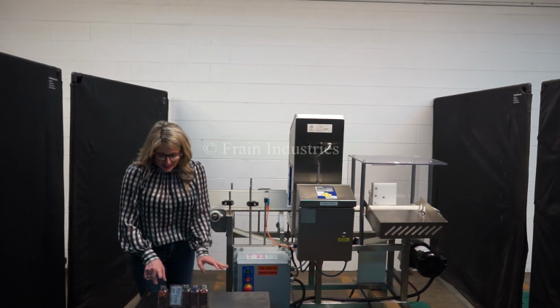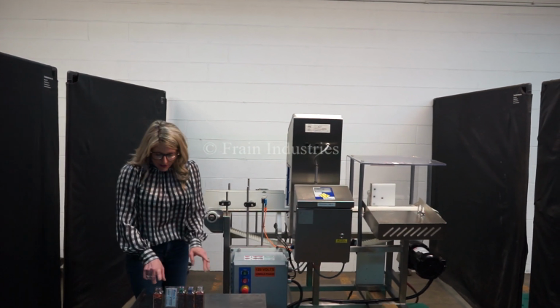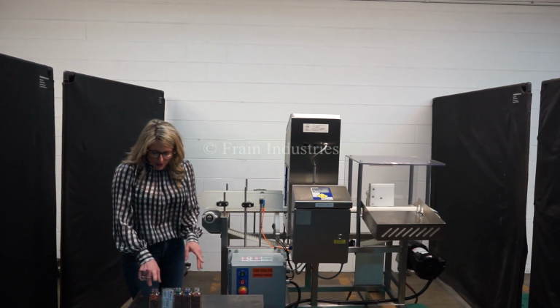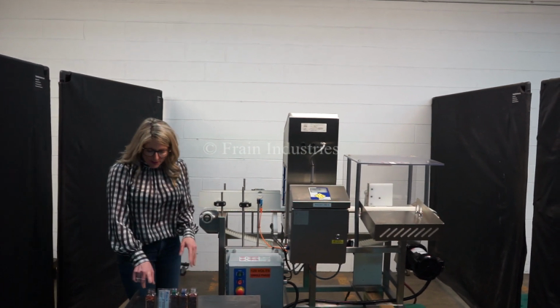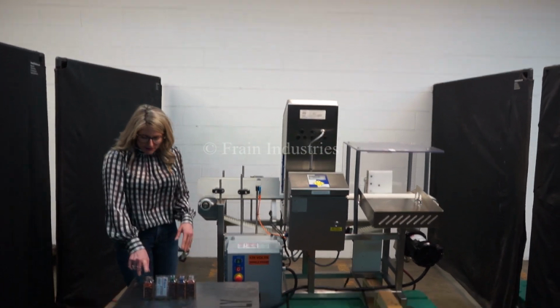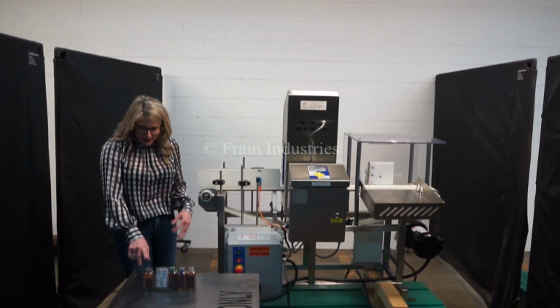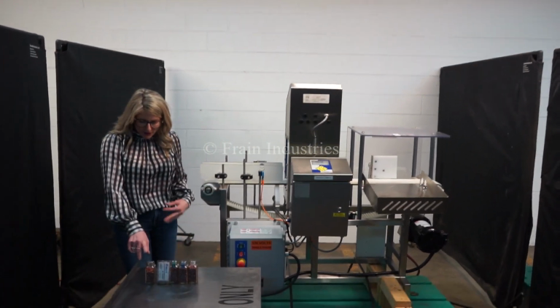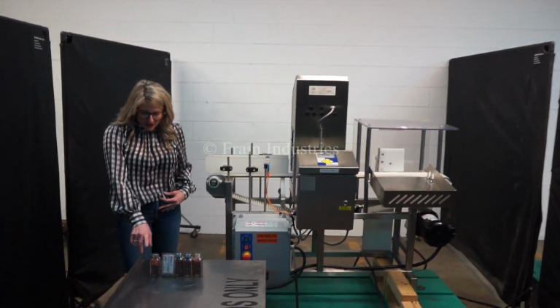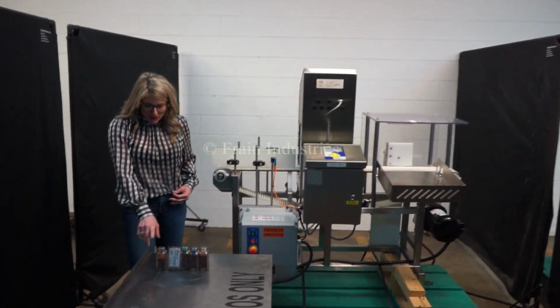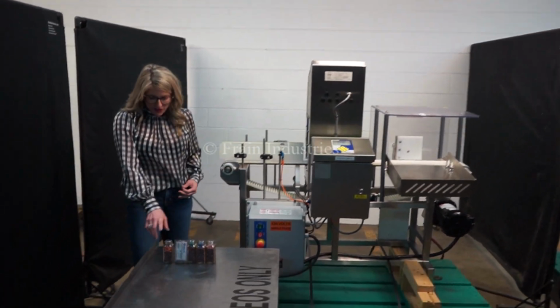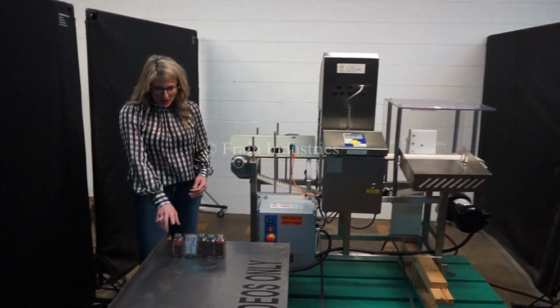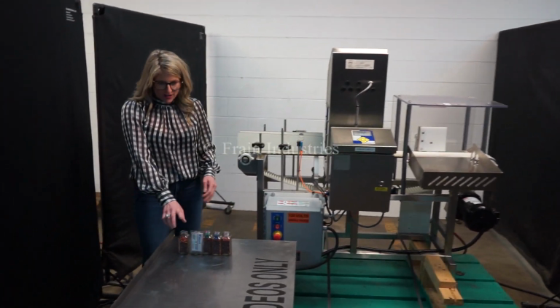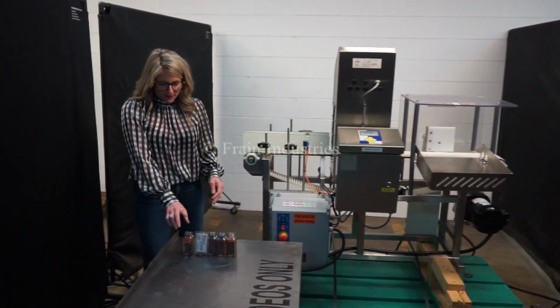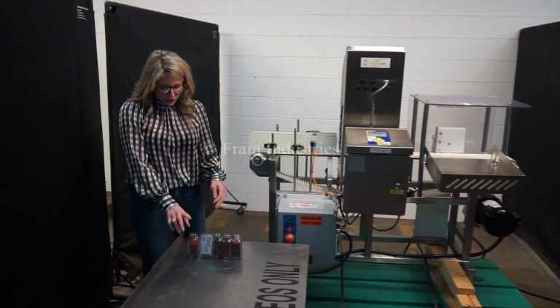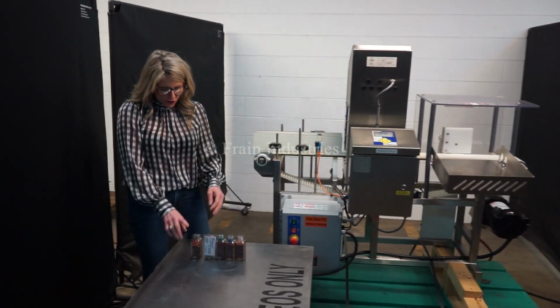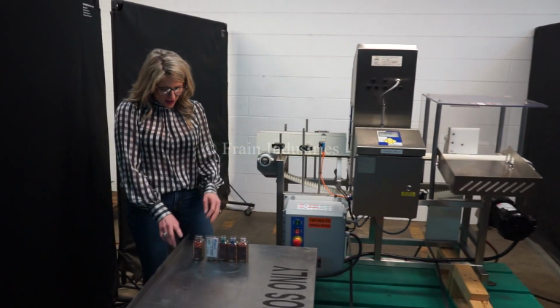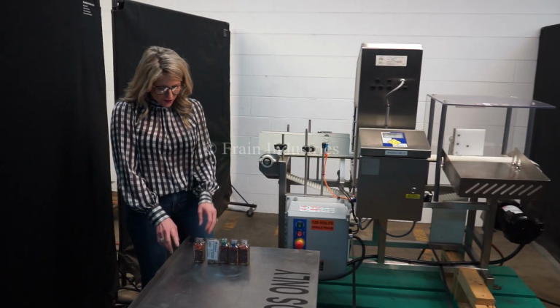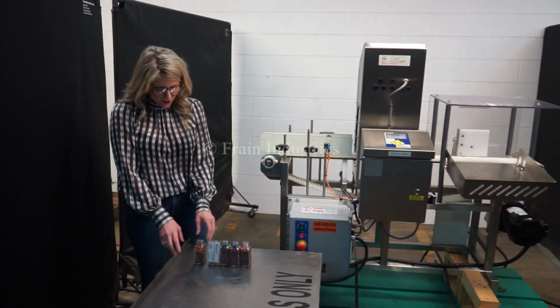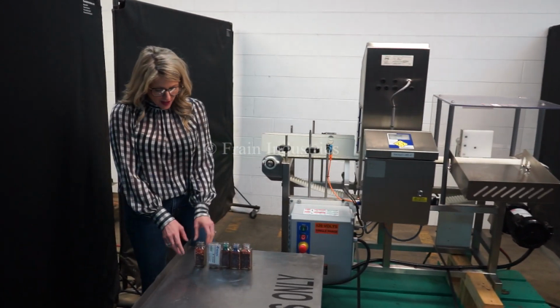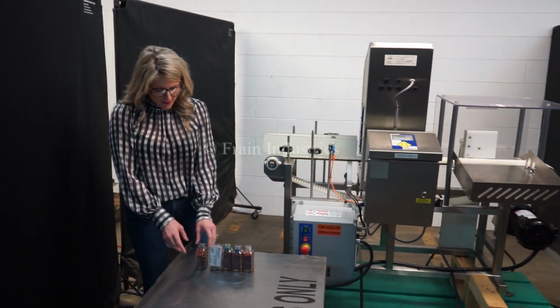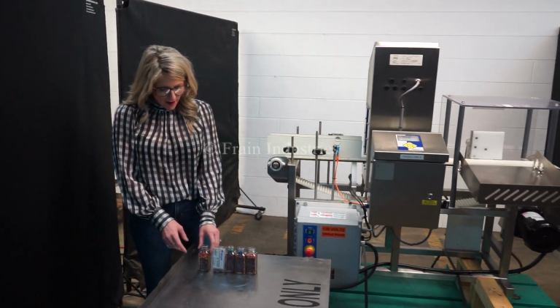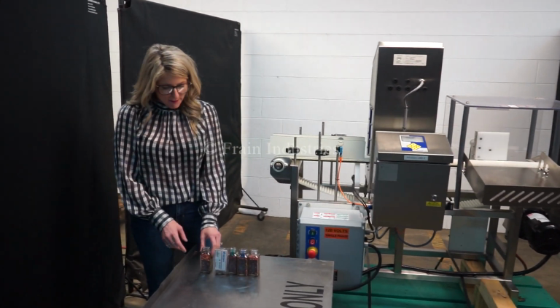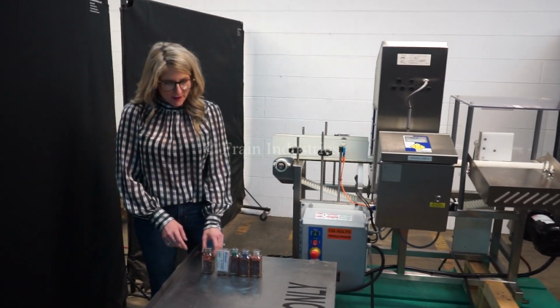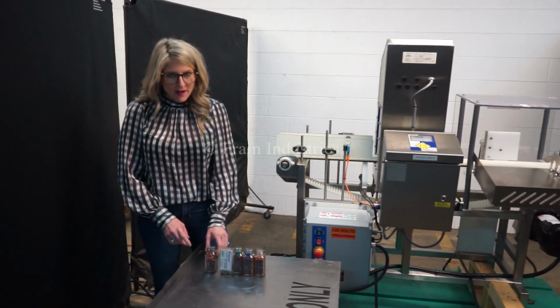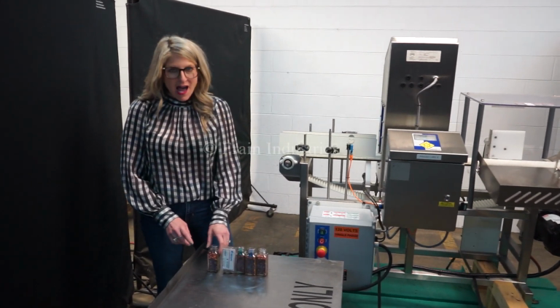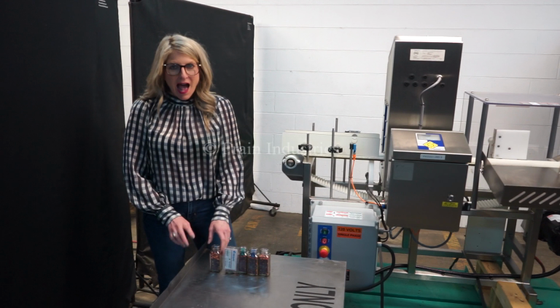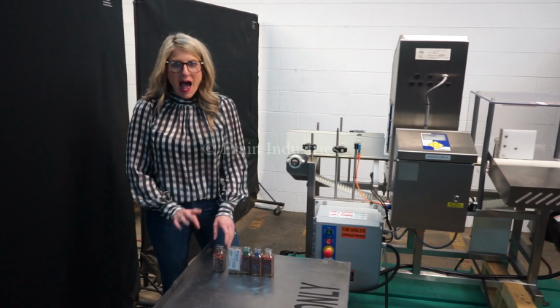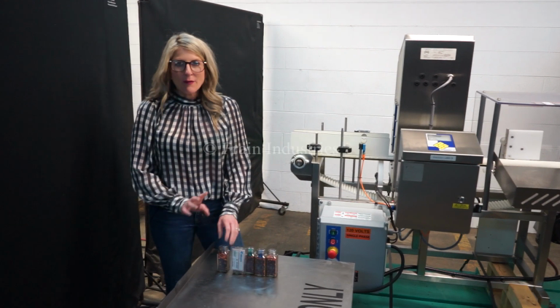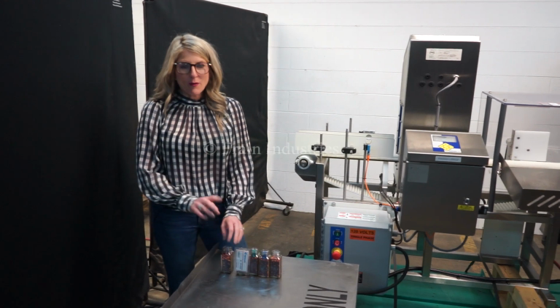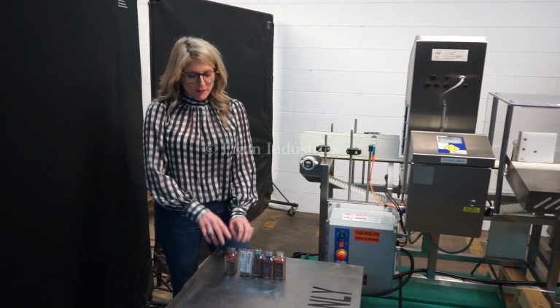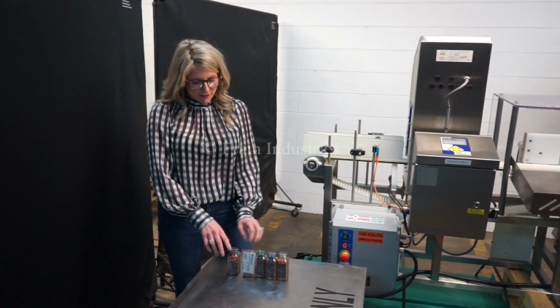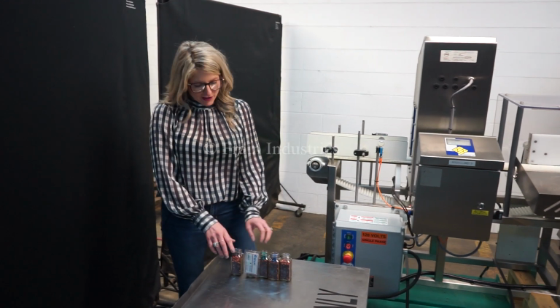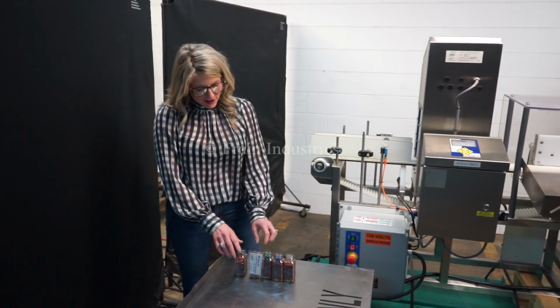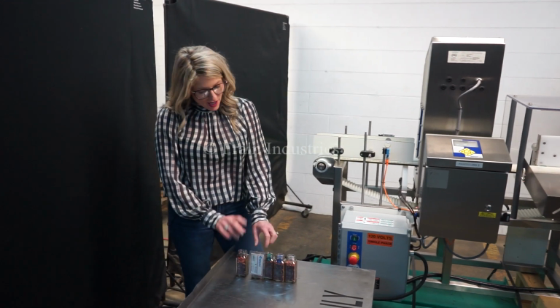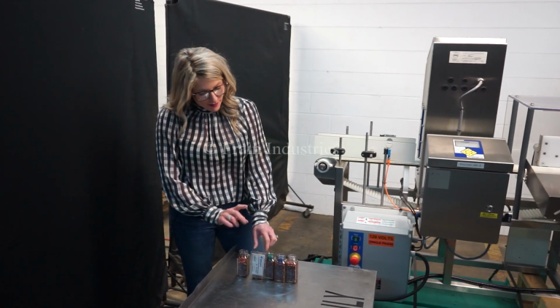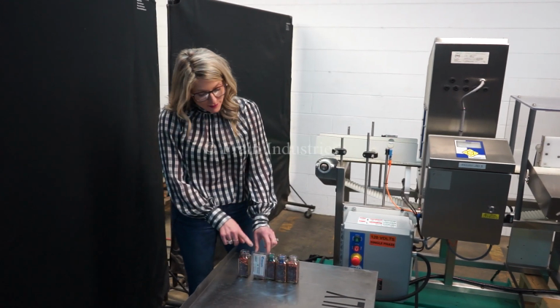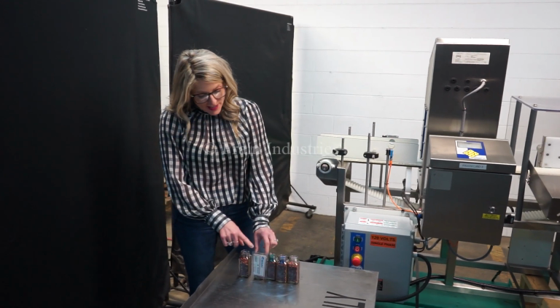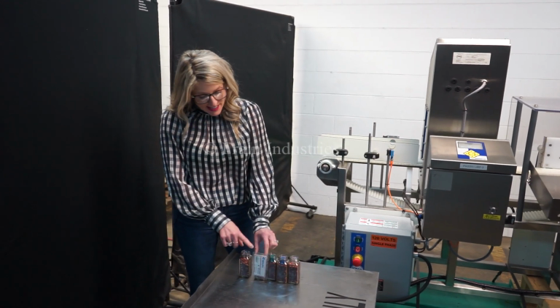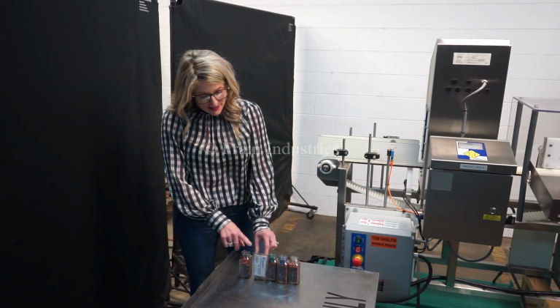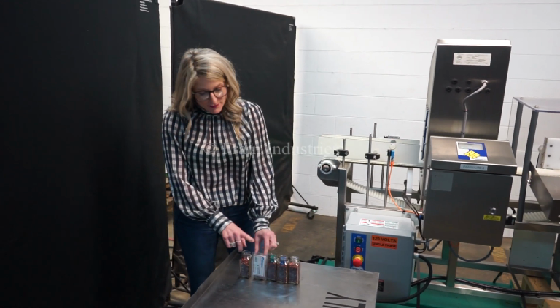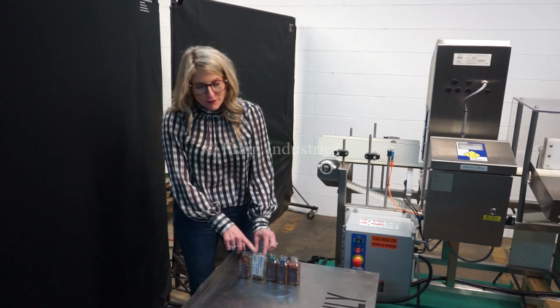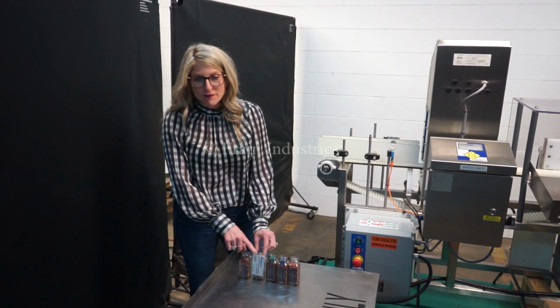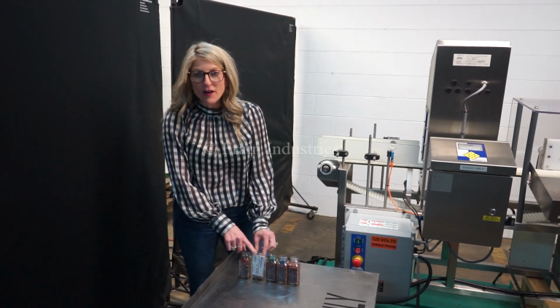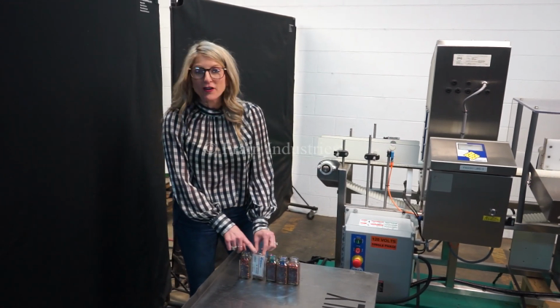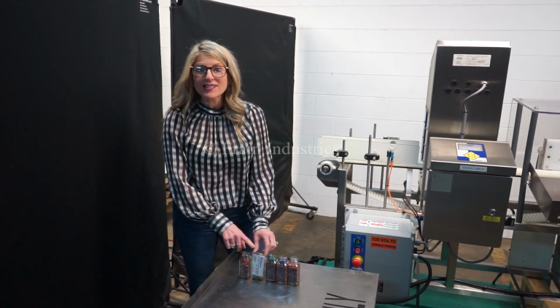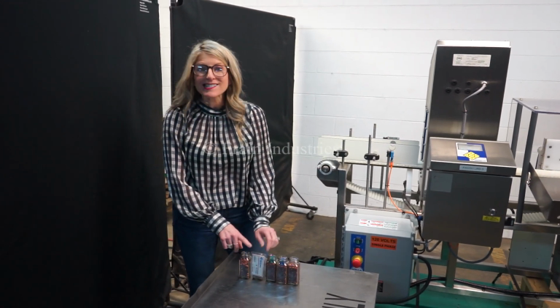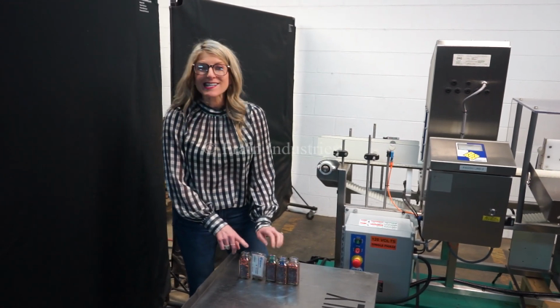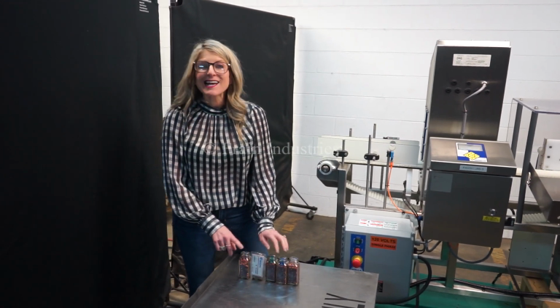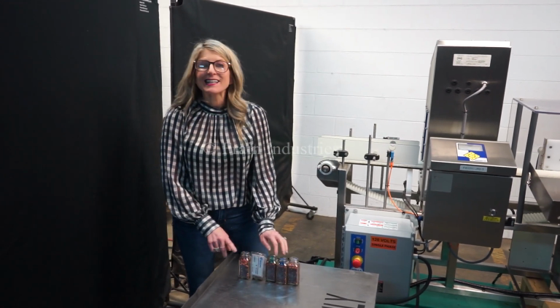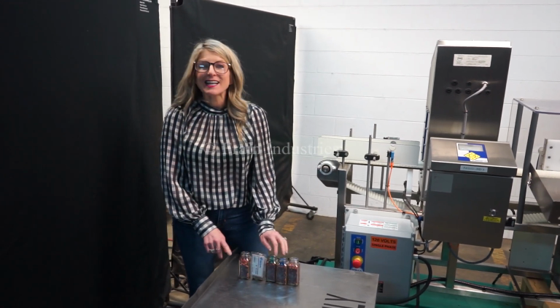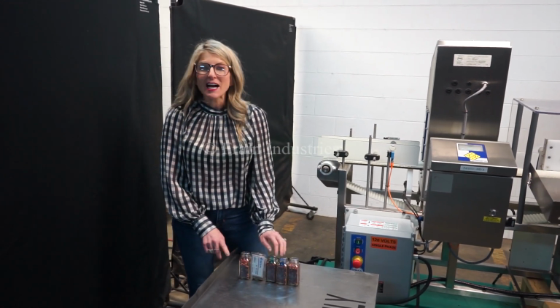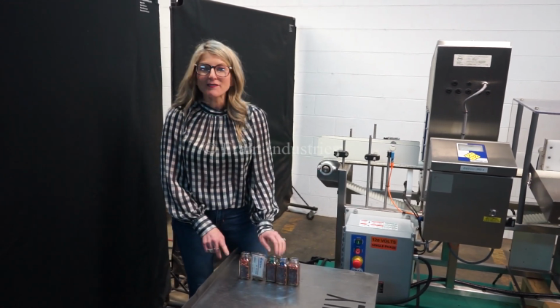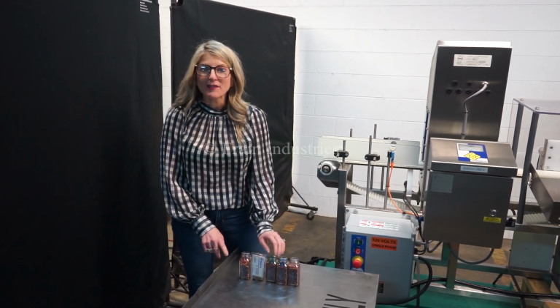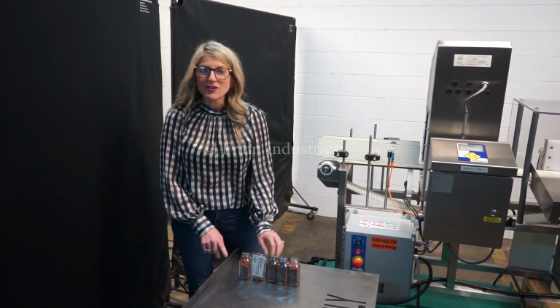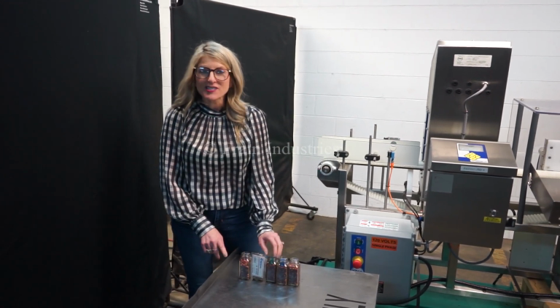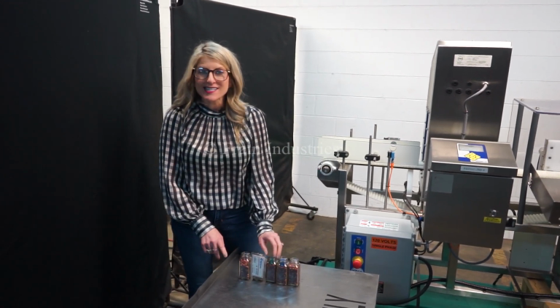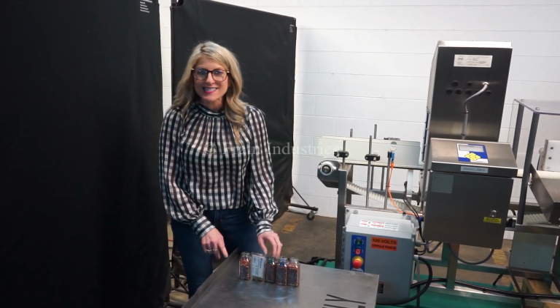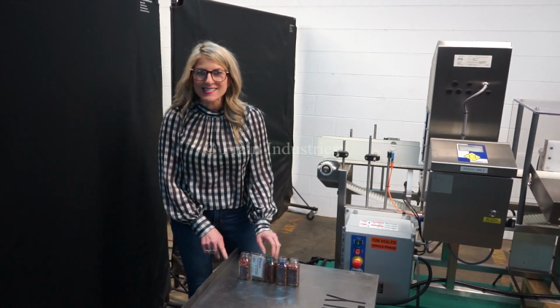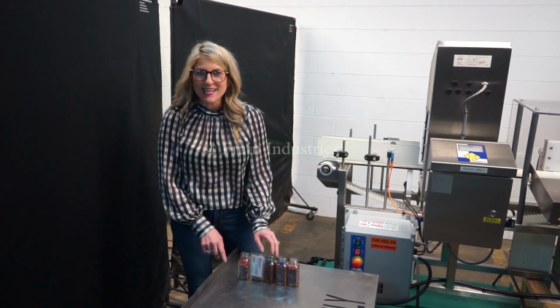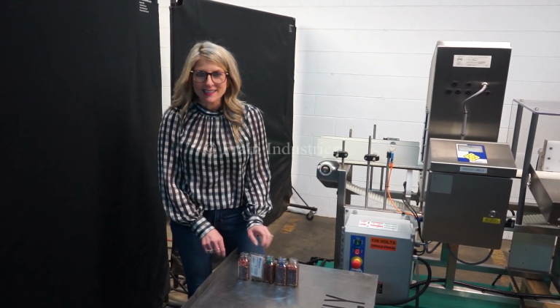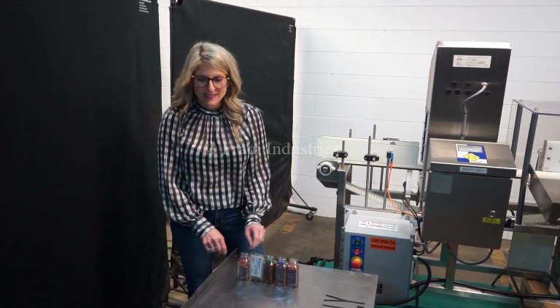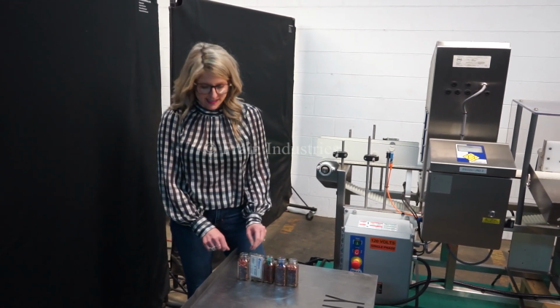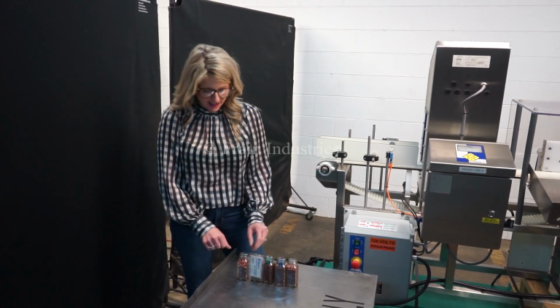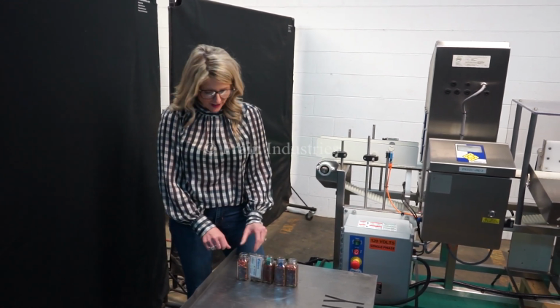Today we'll be running through these jars of crushed red pepper and we'll be testing for ferrous, non-ferrous, and stainless steel.